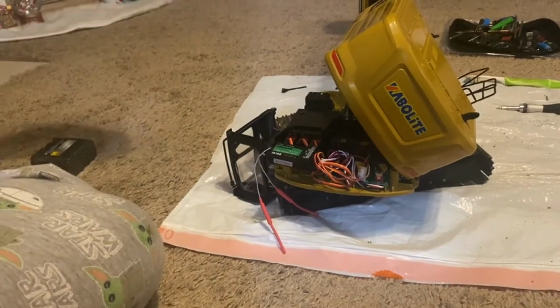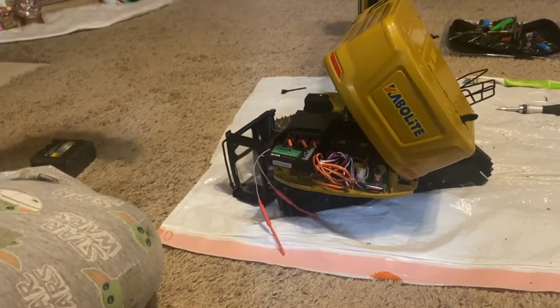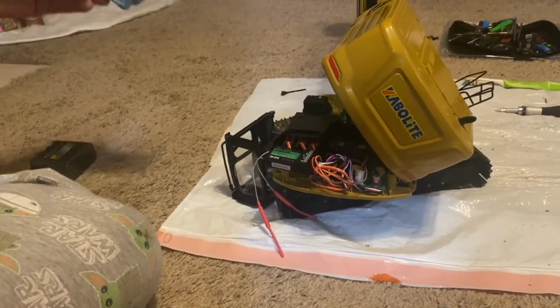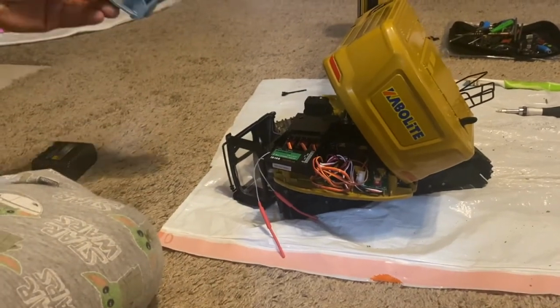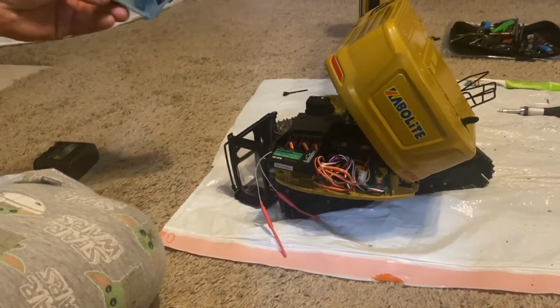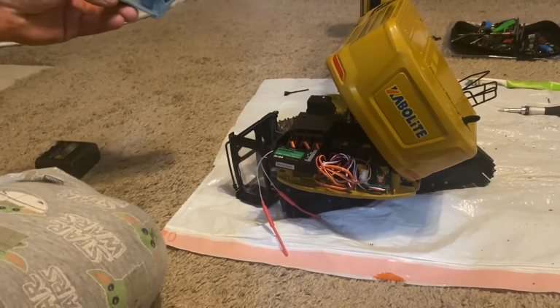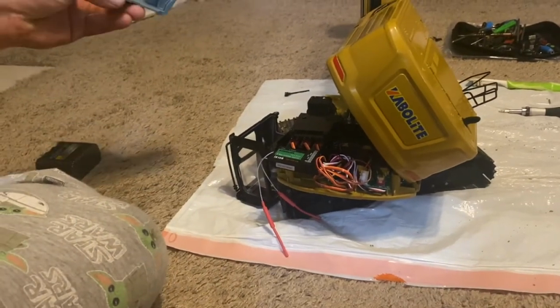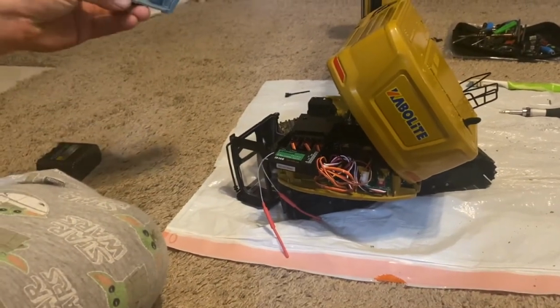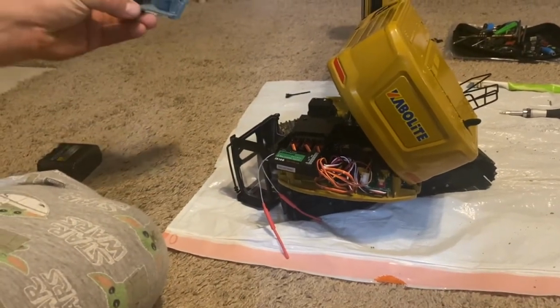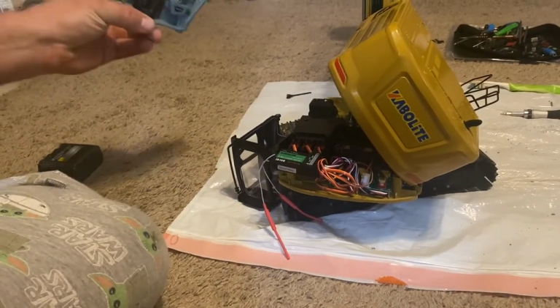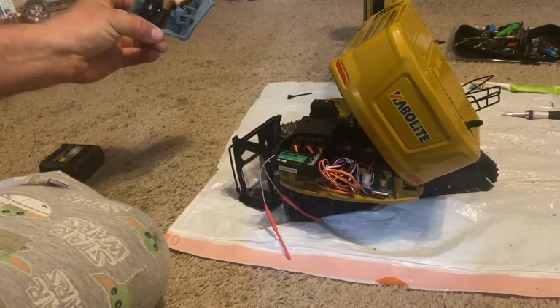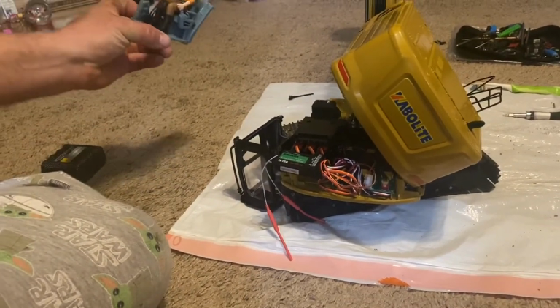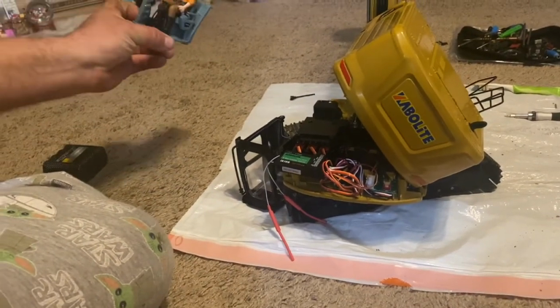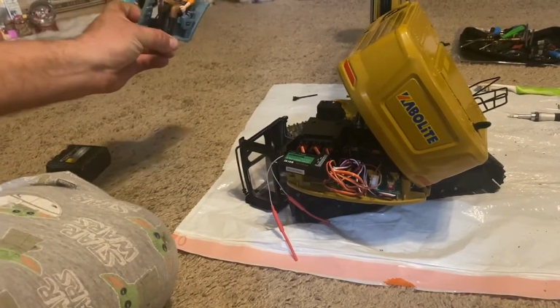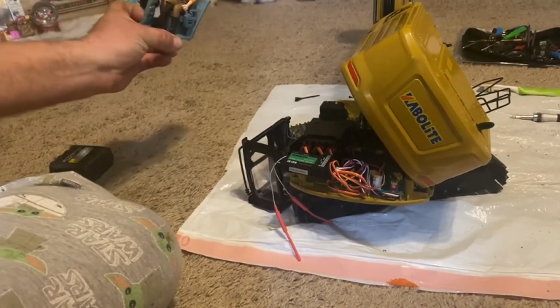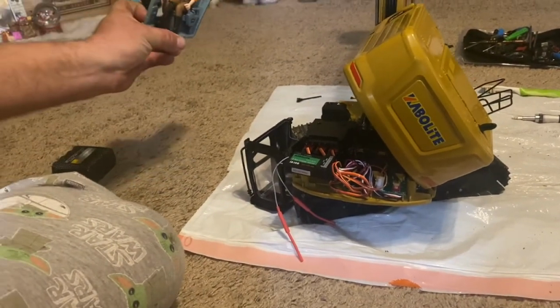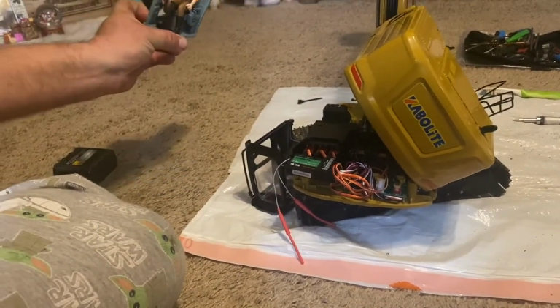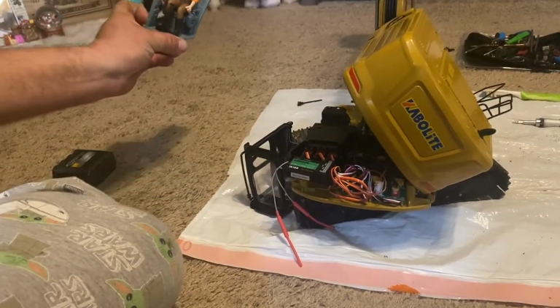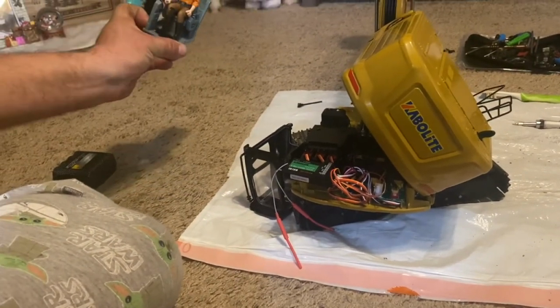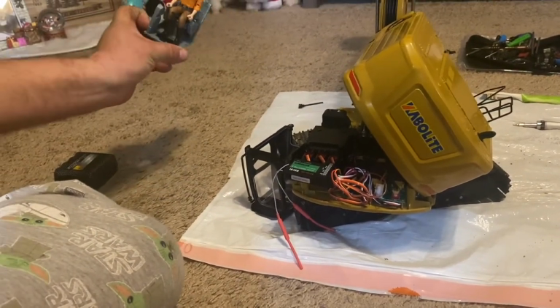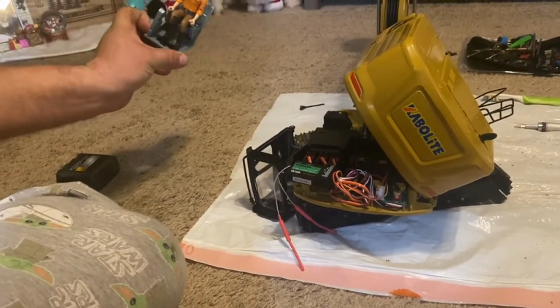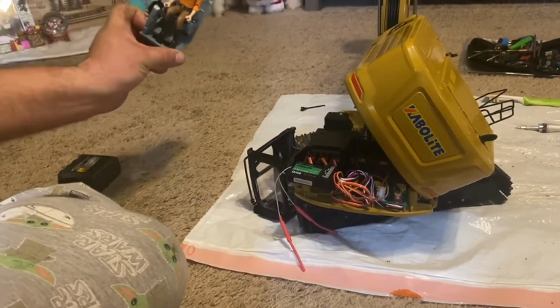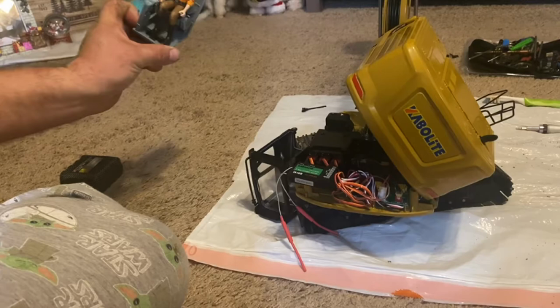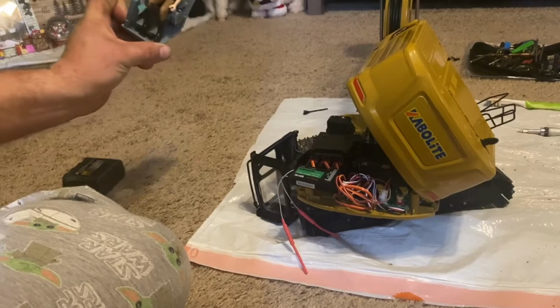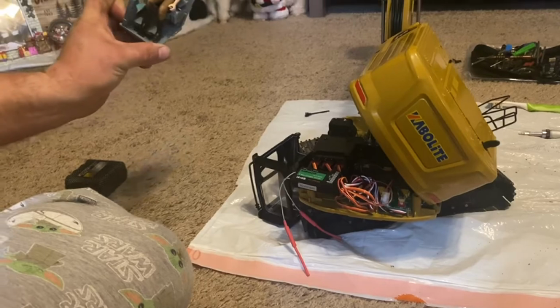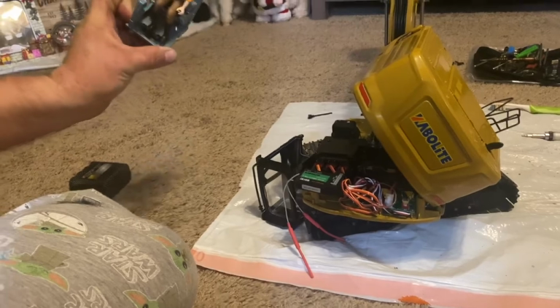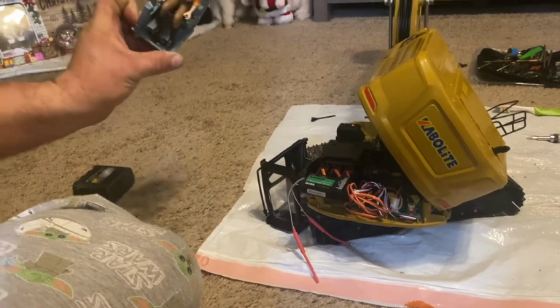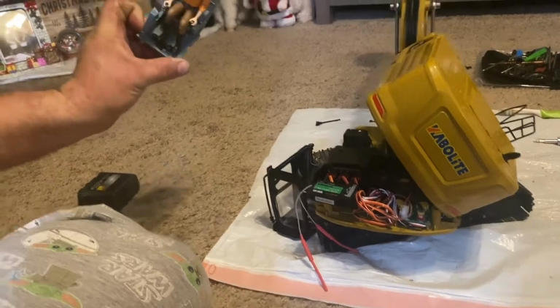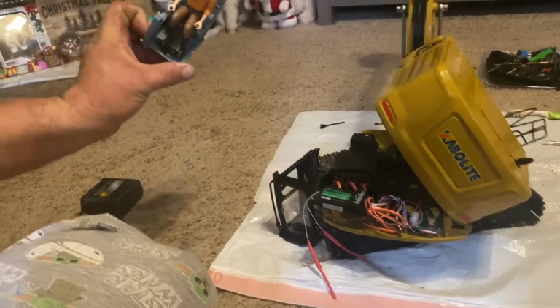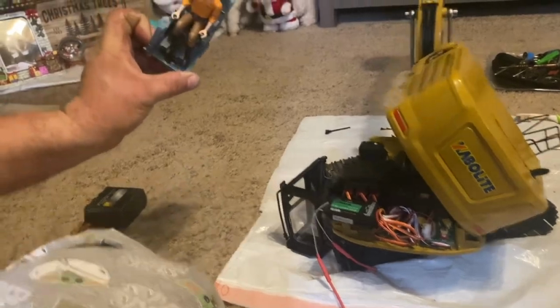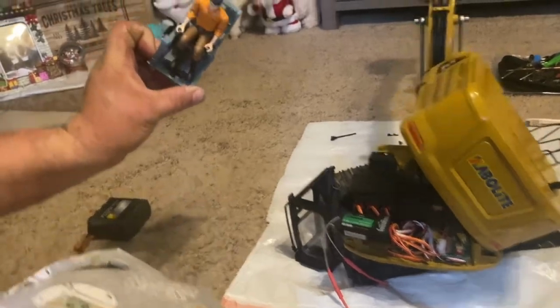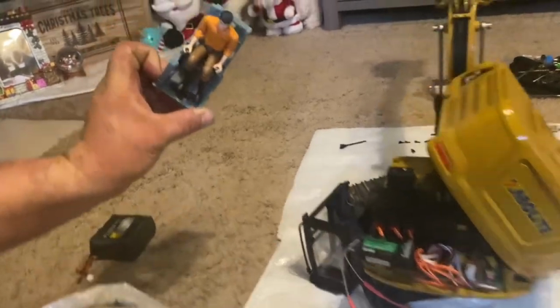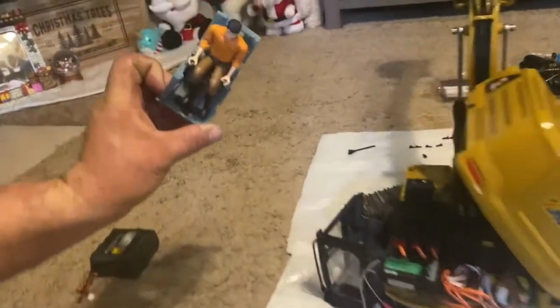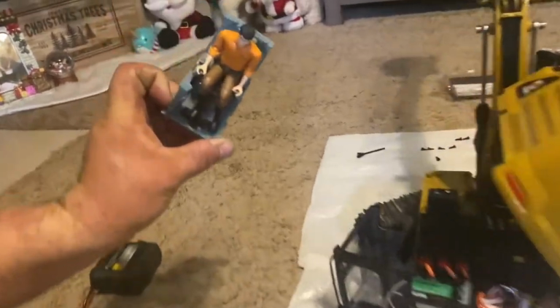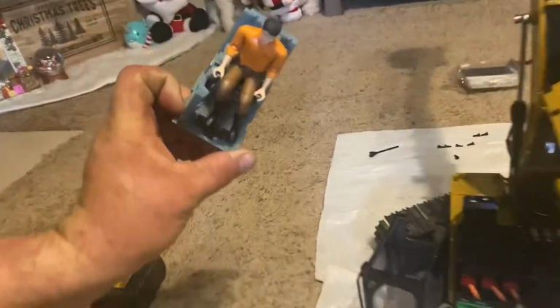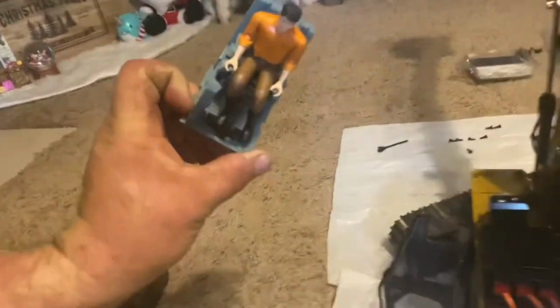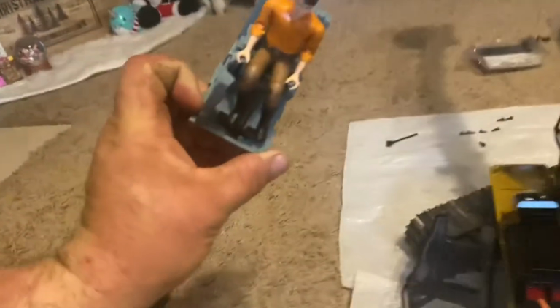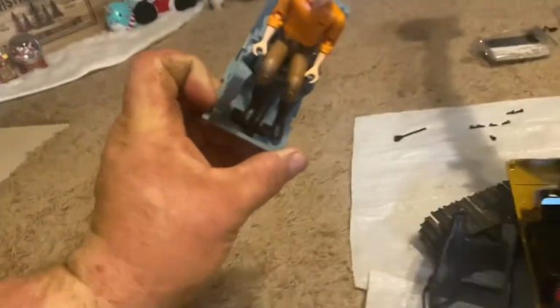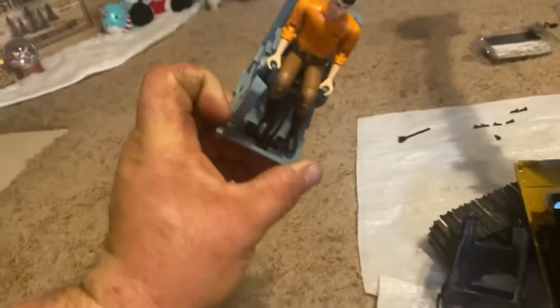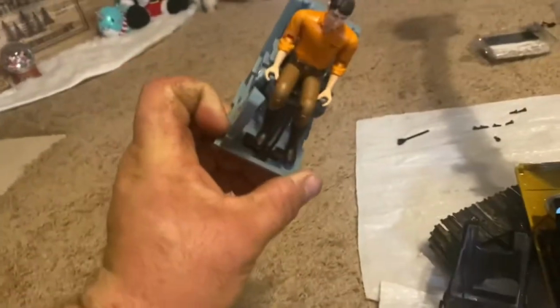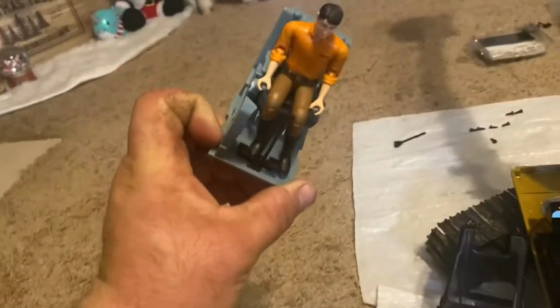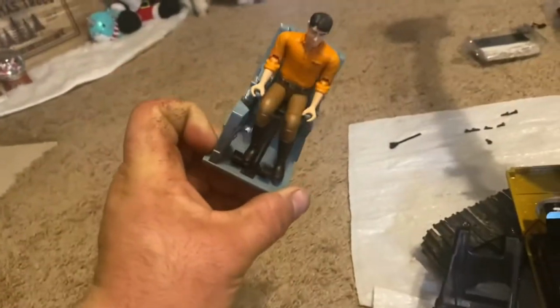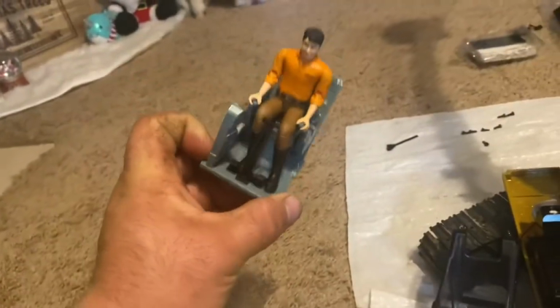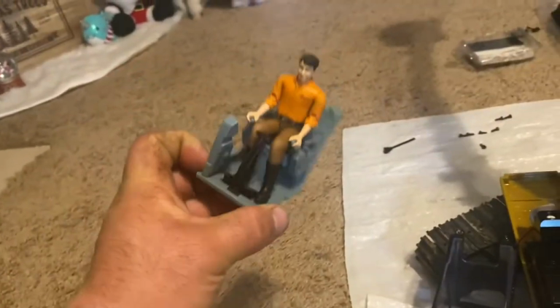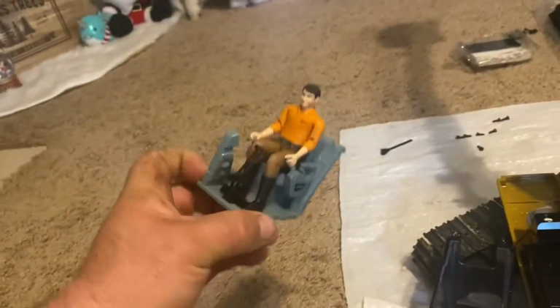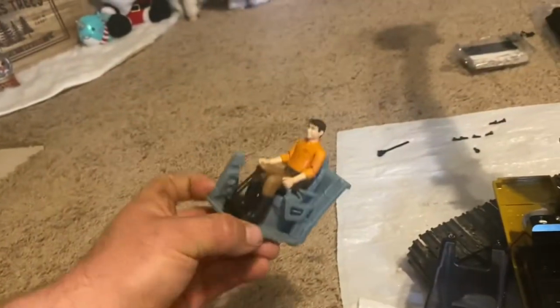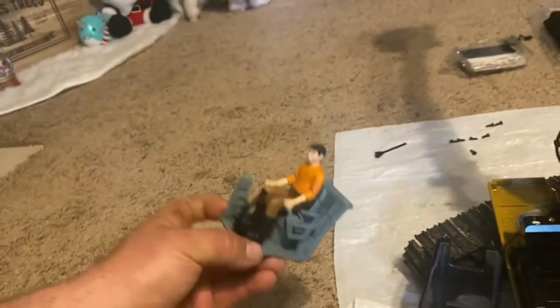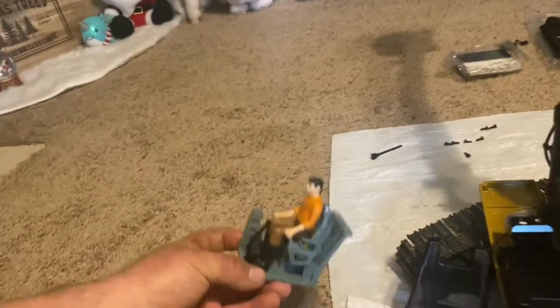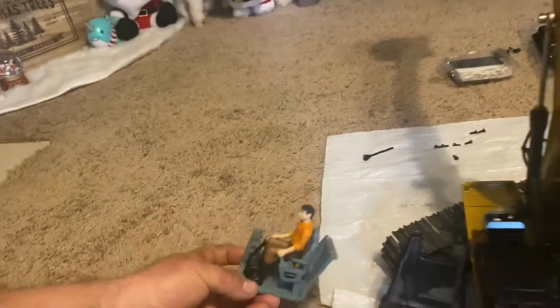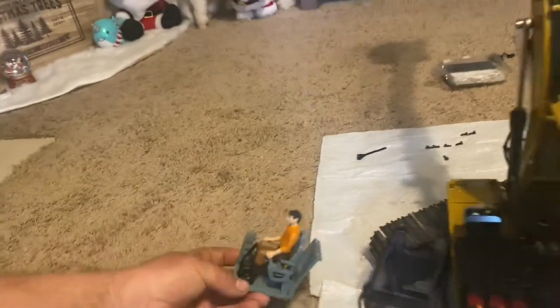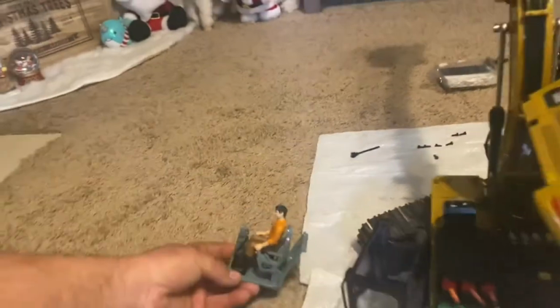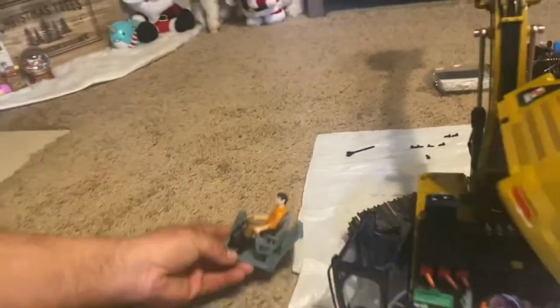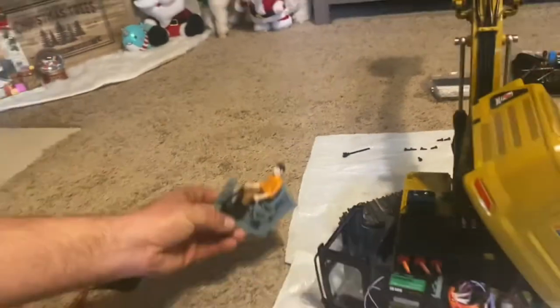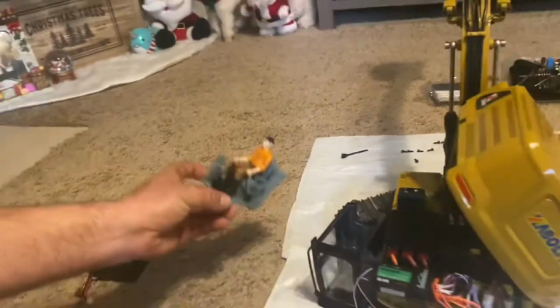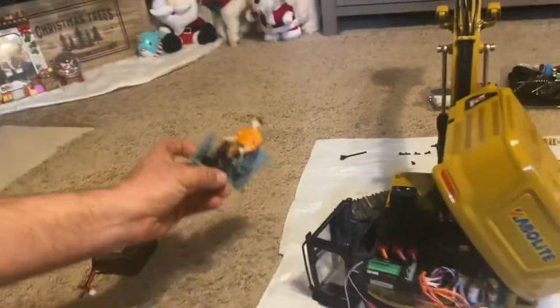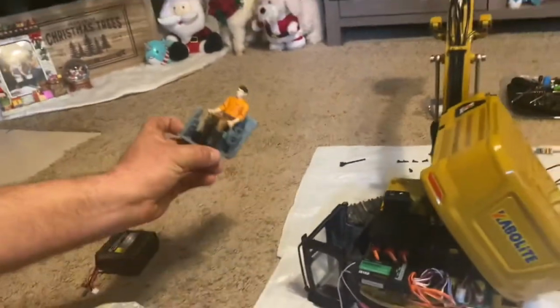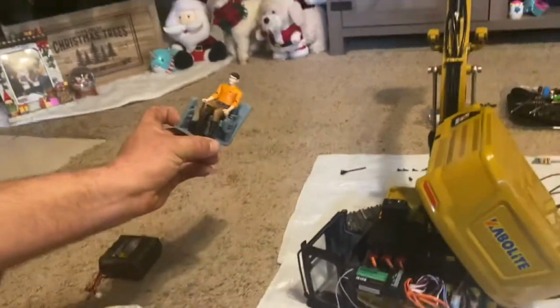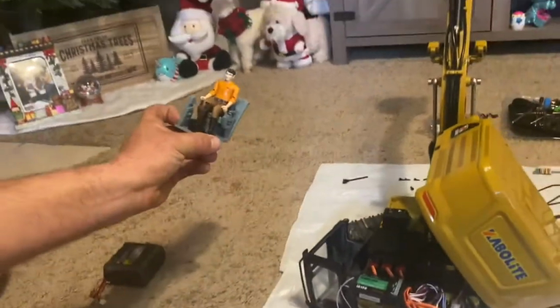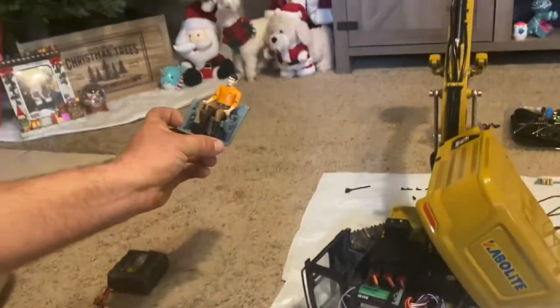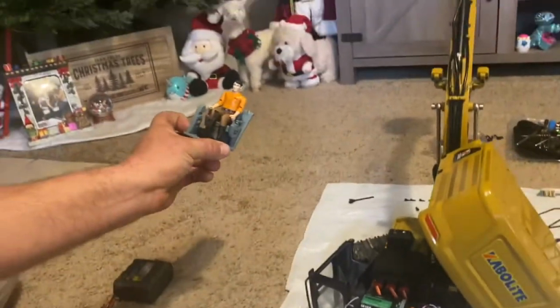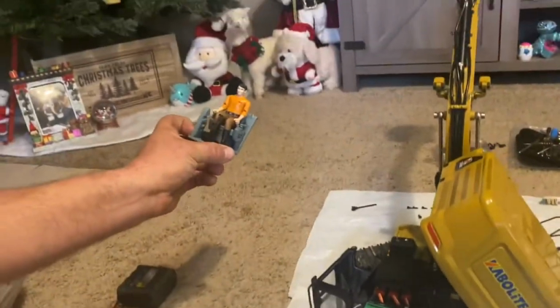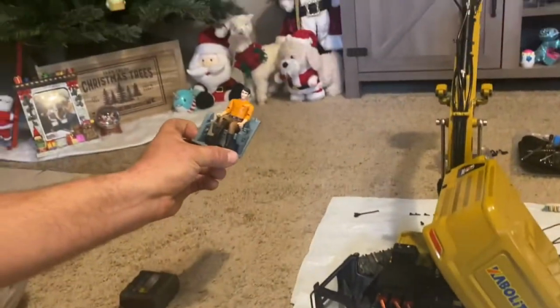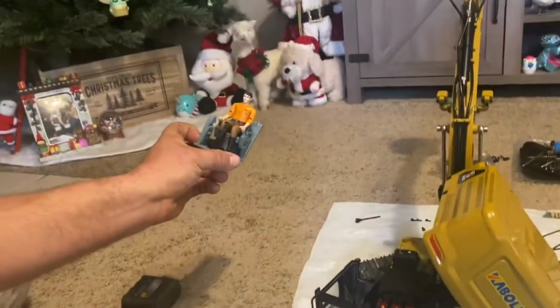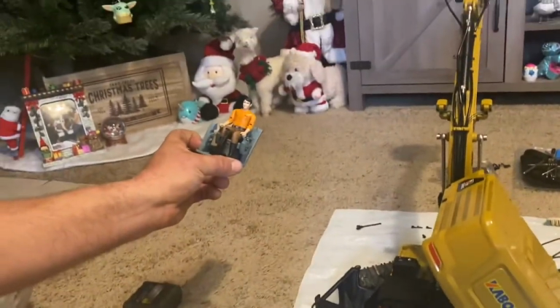I don't have to worry about his hands or anything moving. I got his hands on the controls, so it looks legit. I don't have his head perfectly straight - a little bit, but it looks legit.